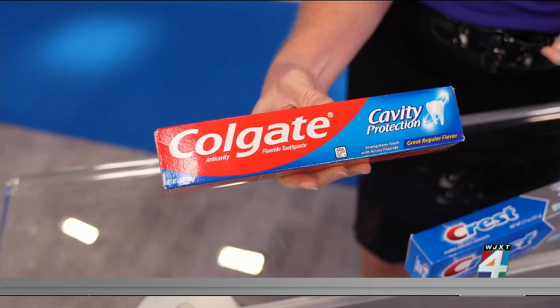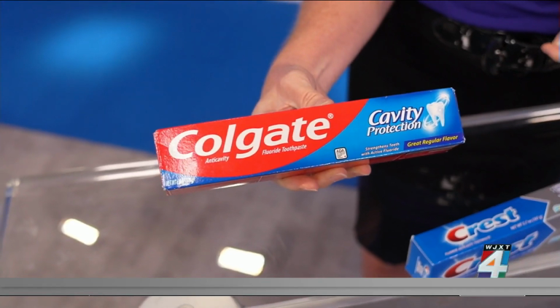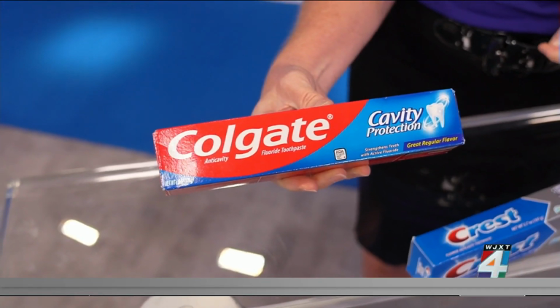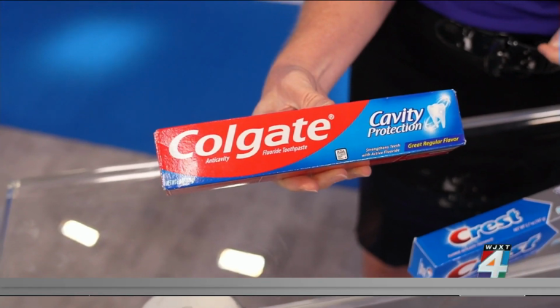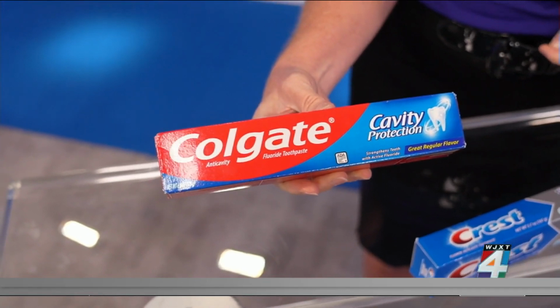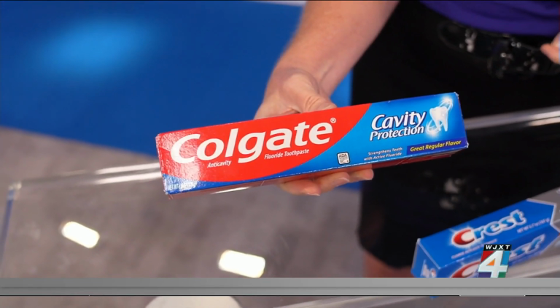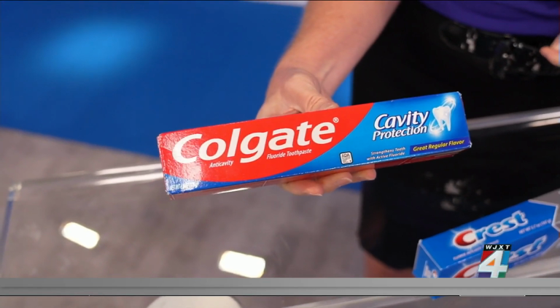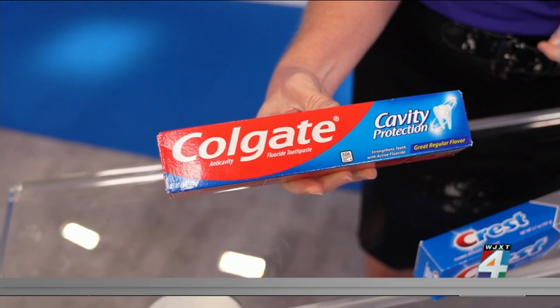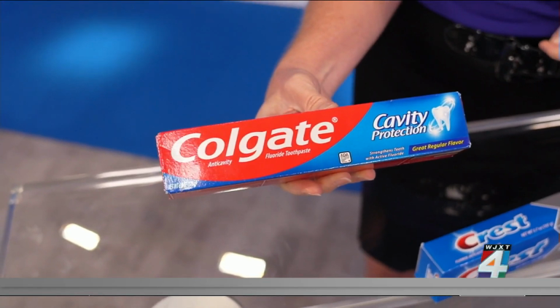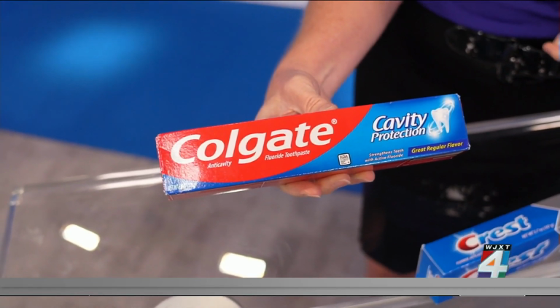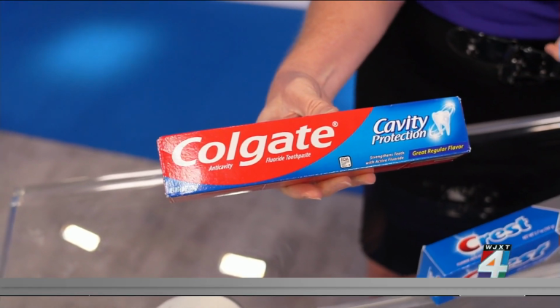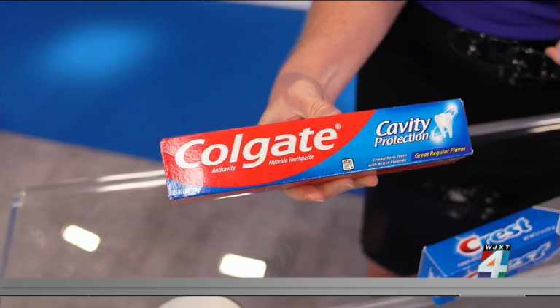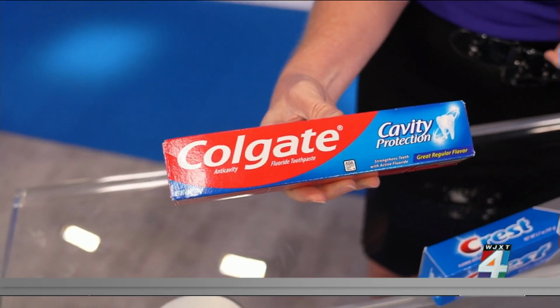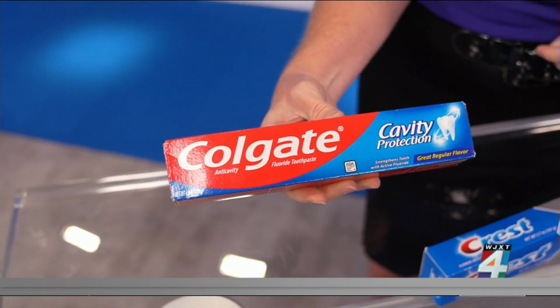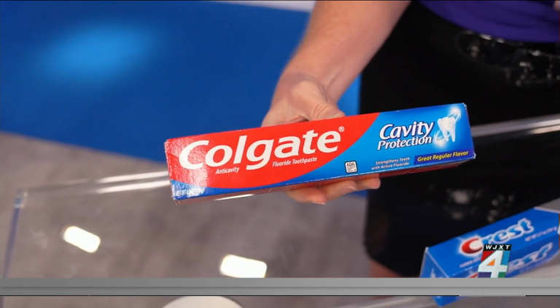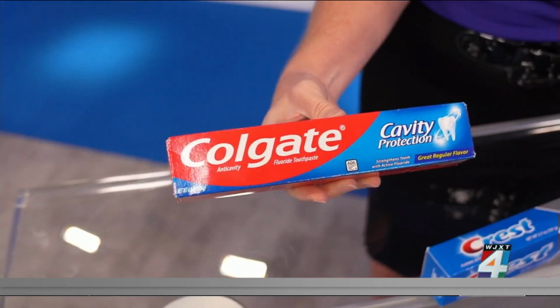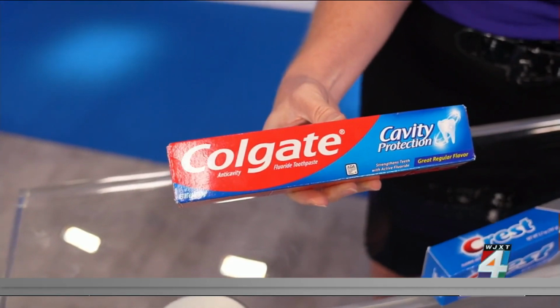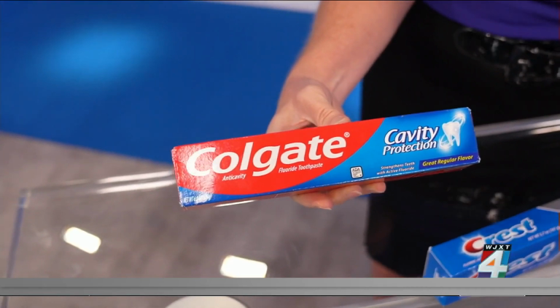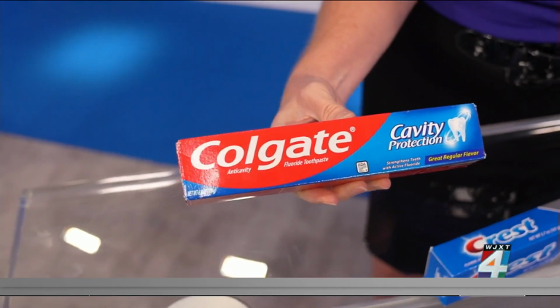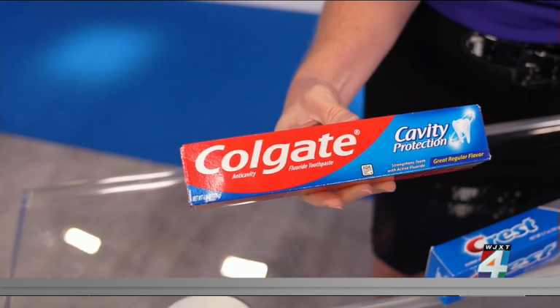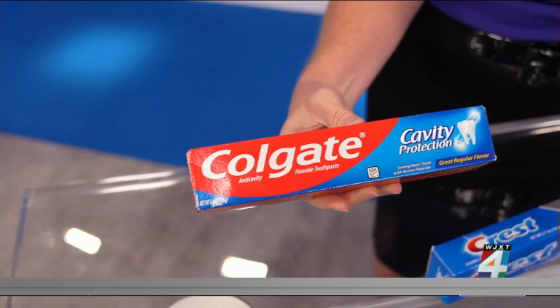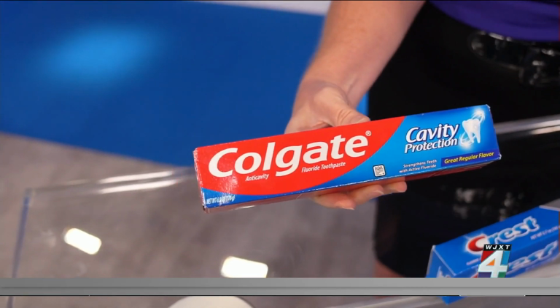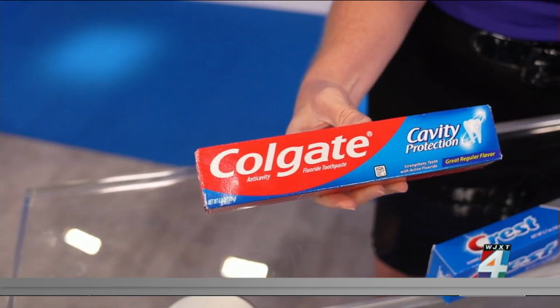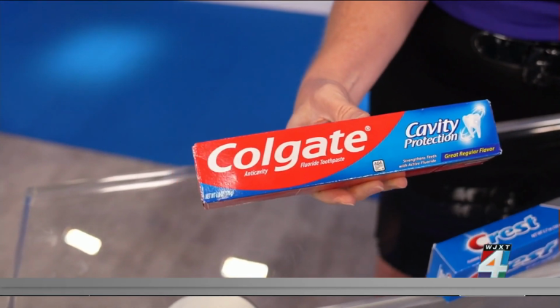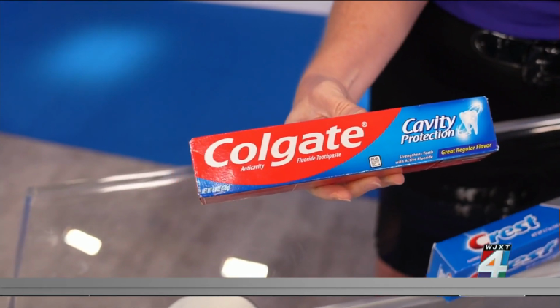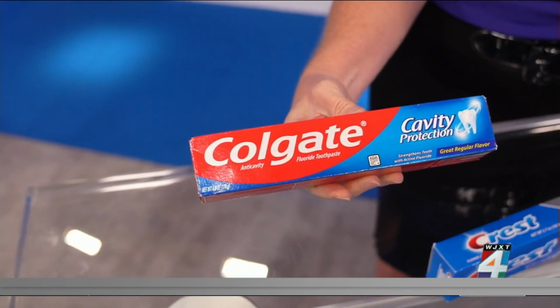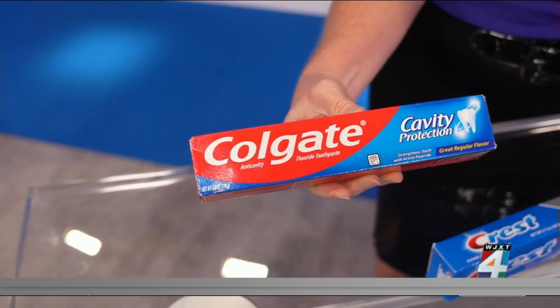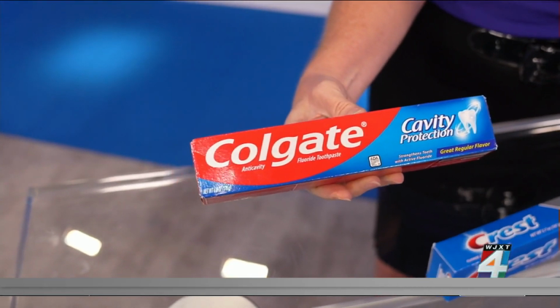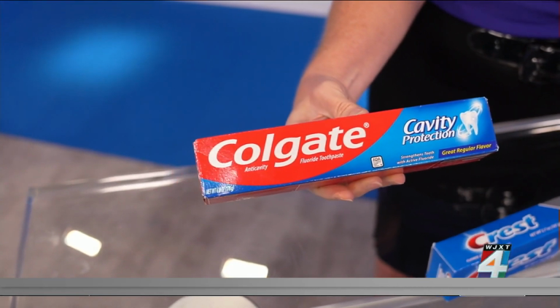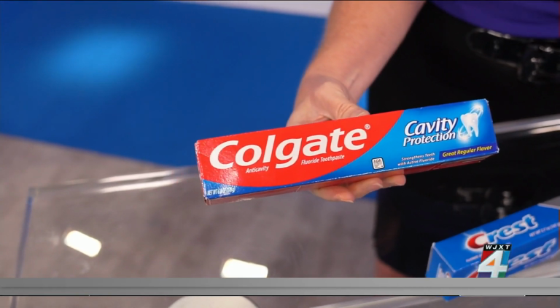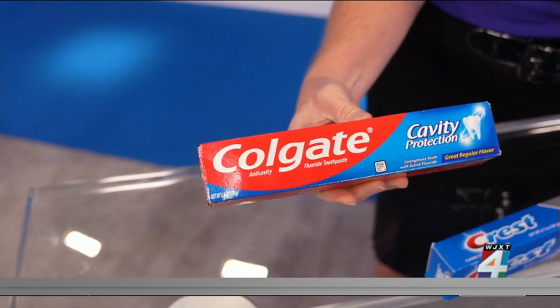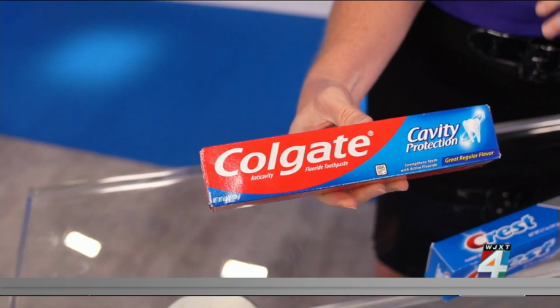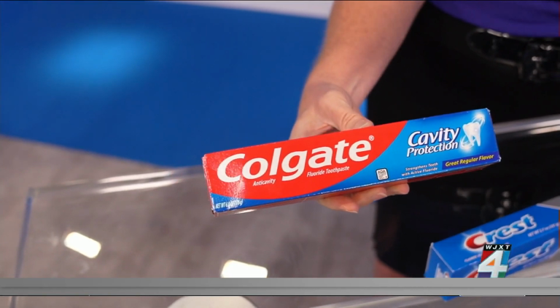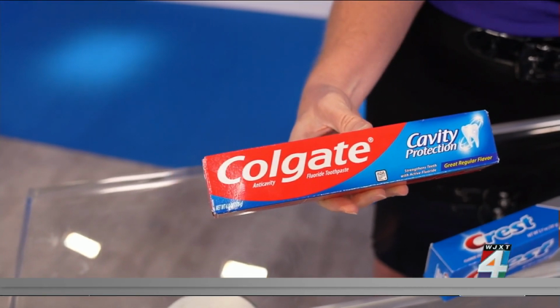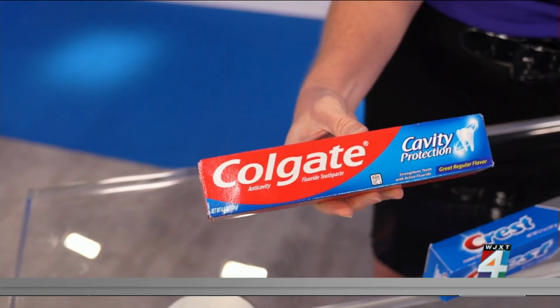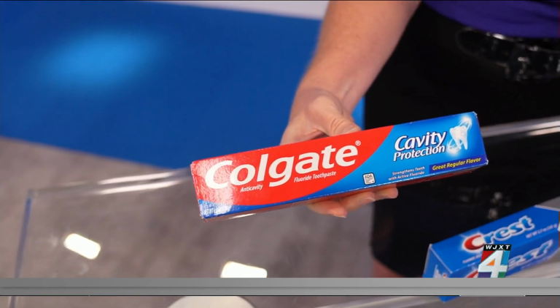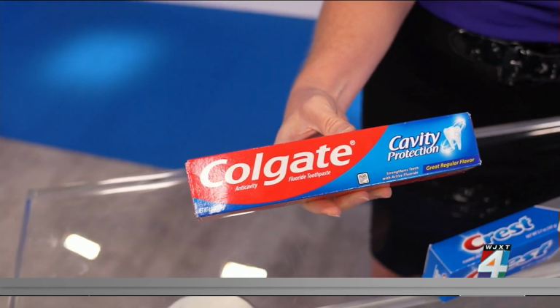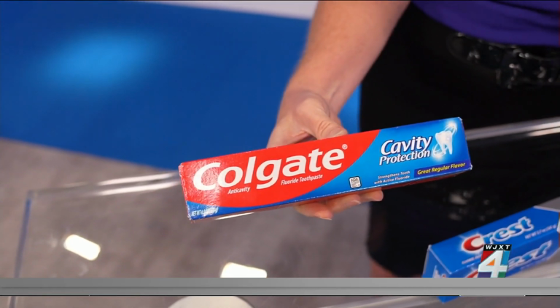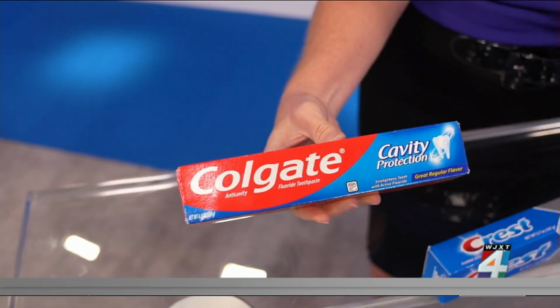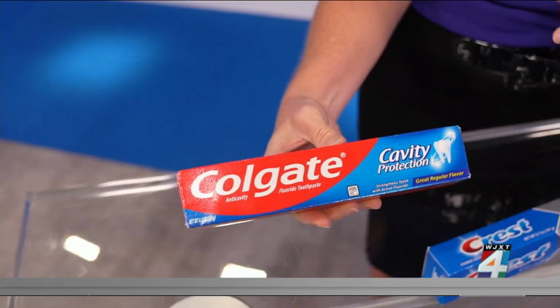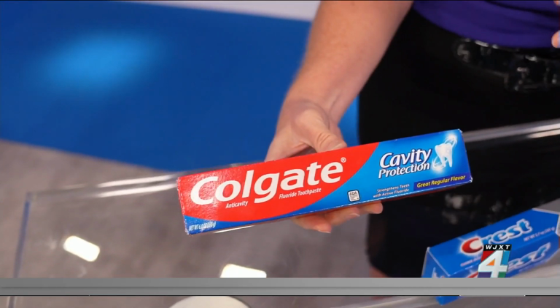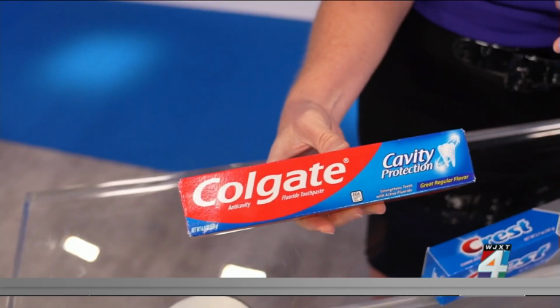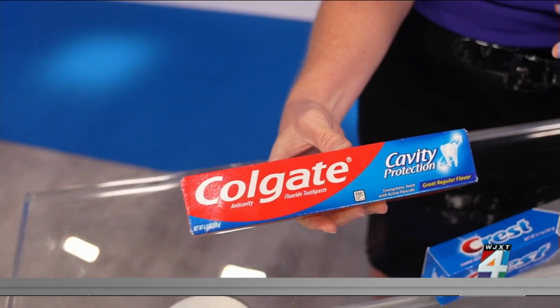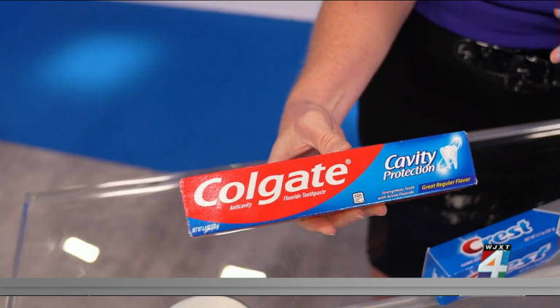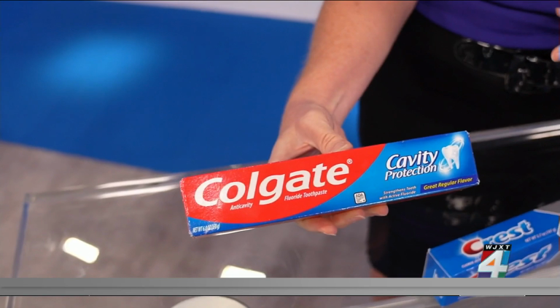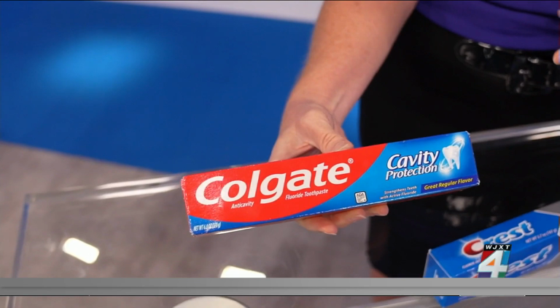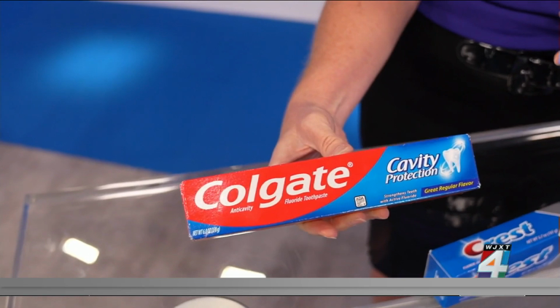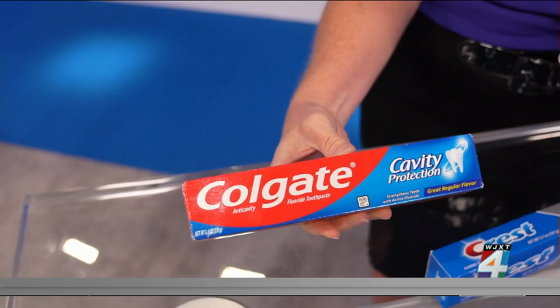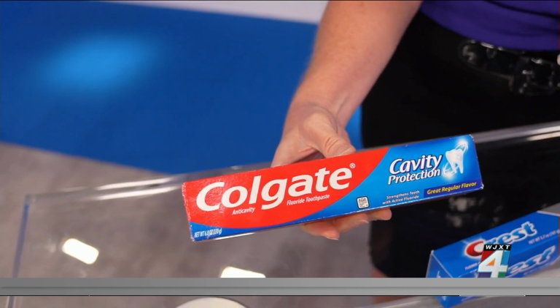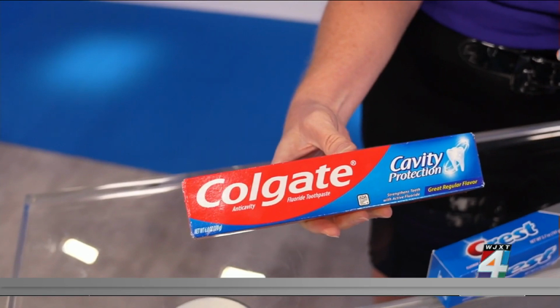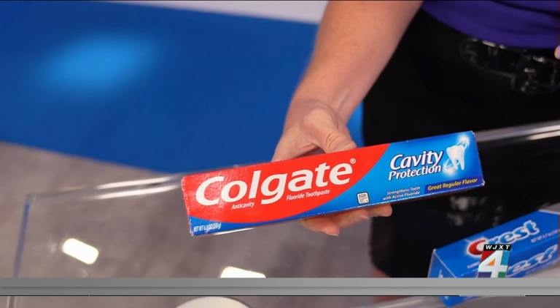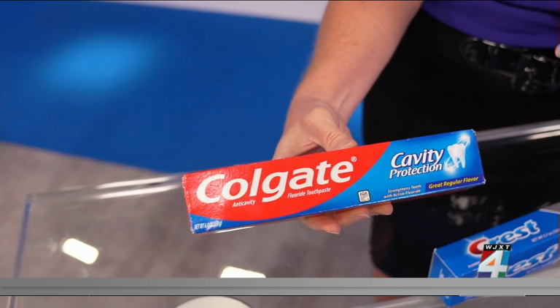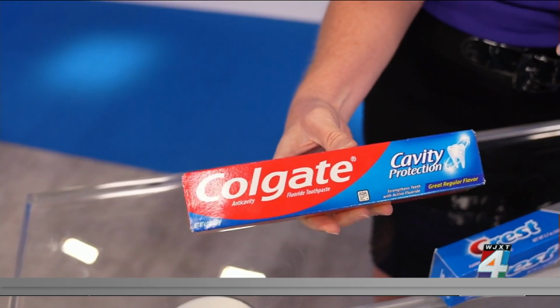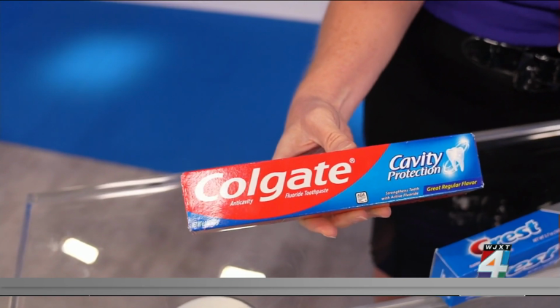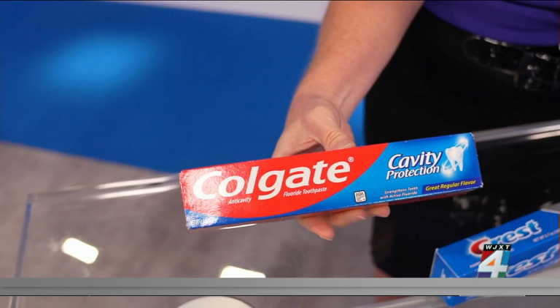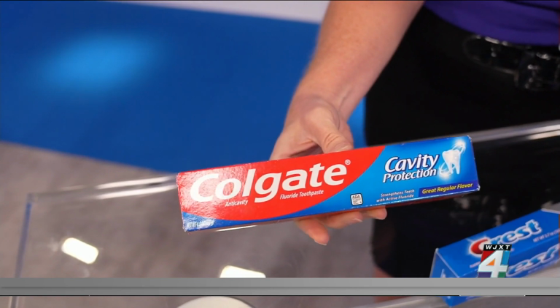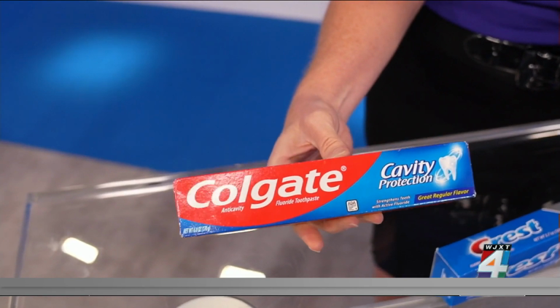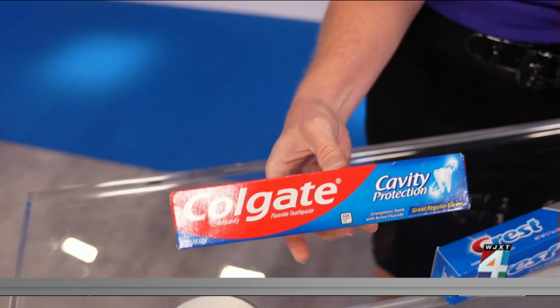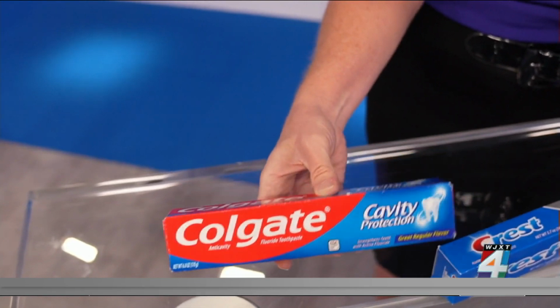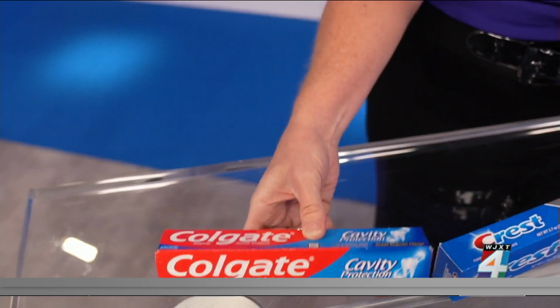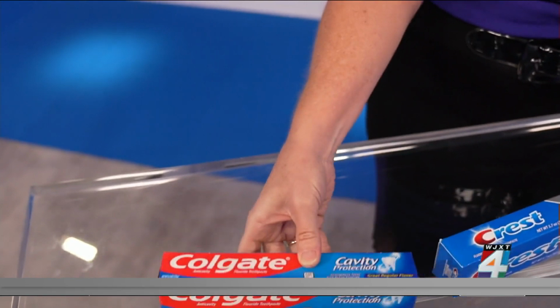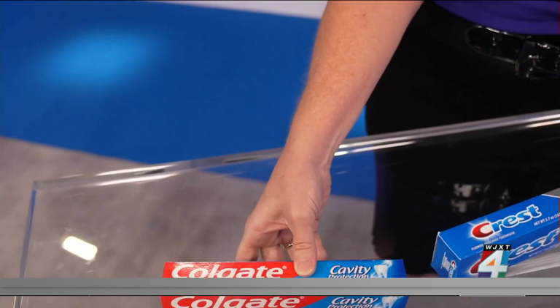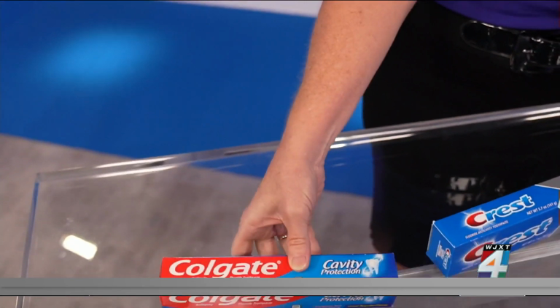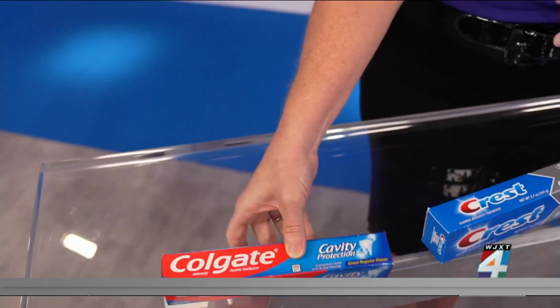Also, look for something that tastes good for you. That way you're more likely to use it, so you're more likely to brush your teeth.